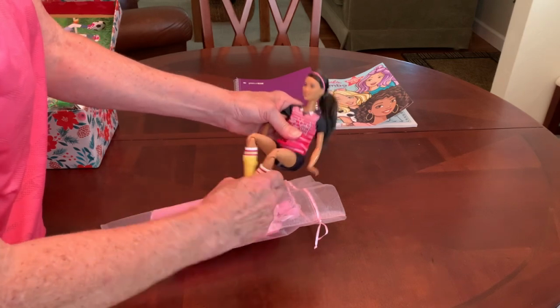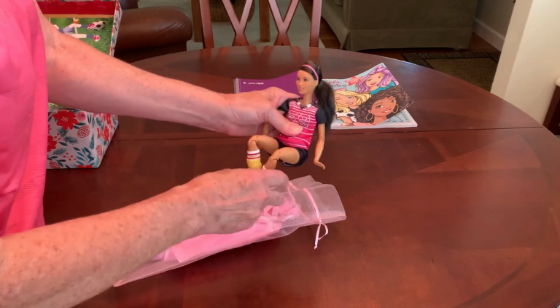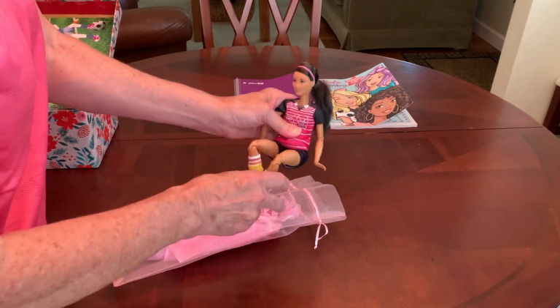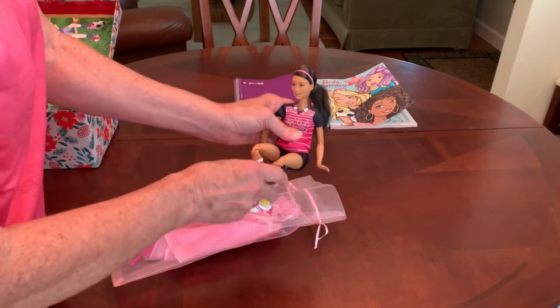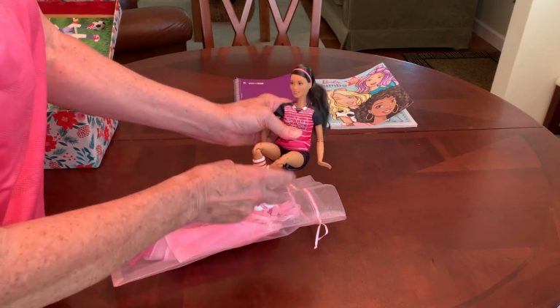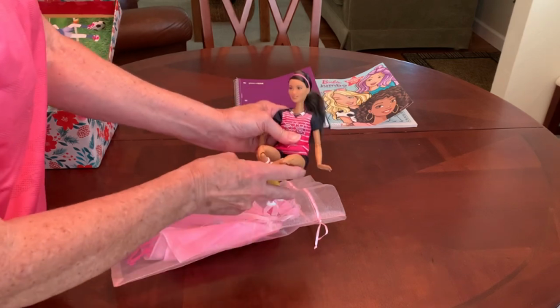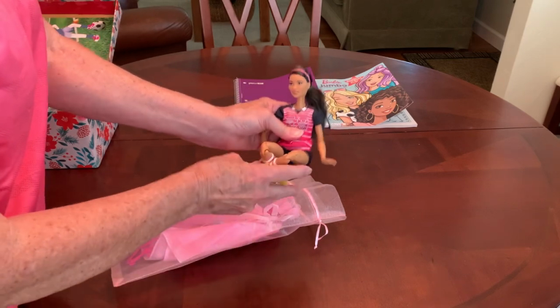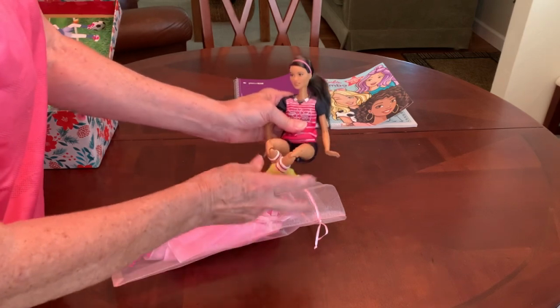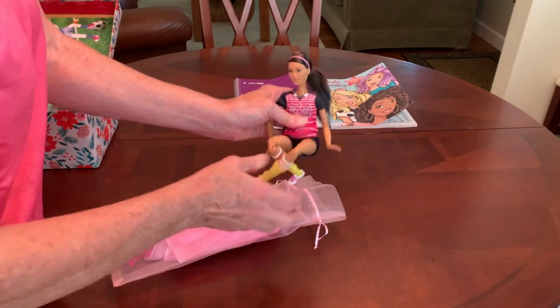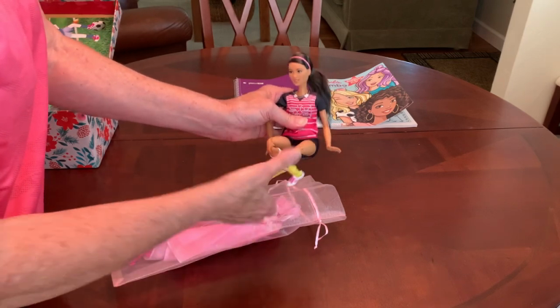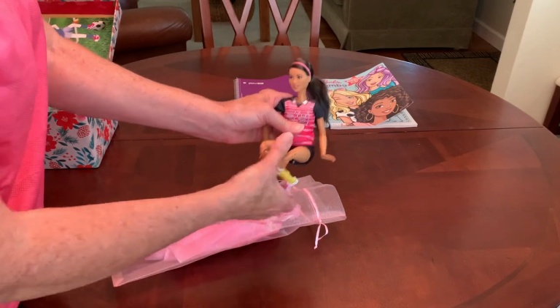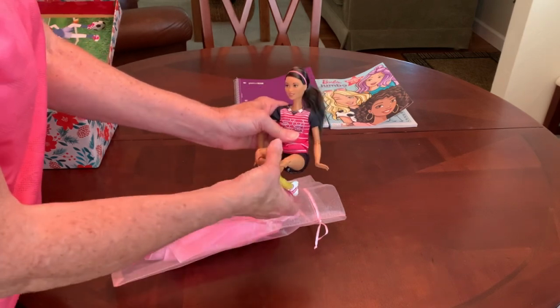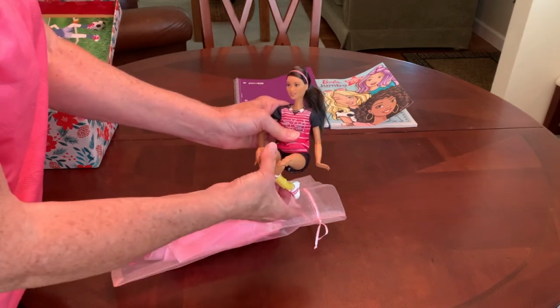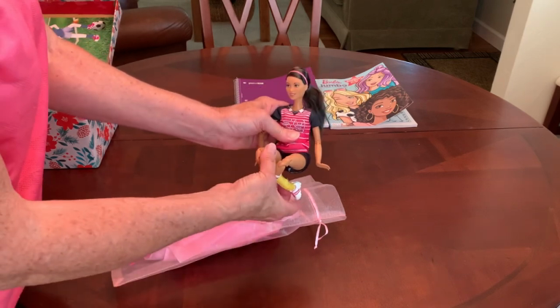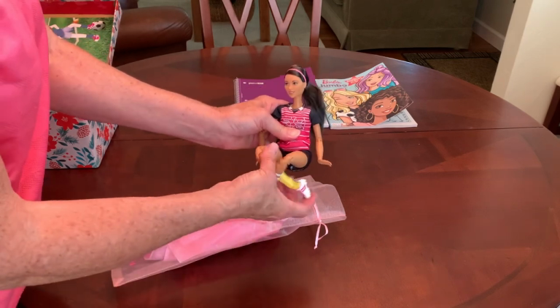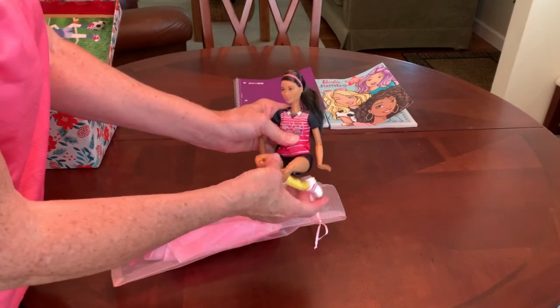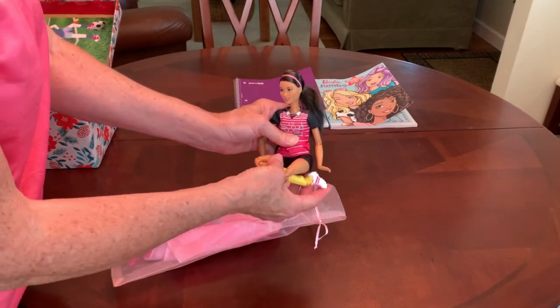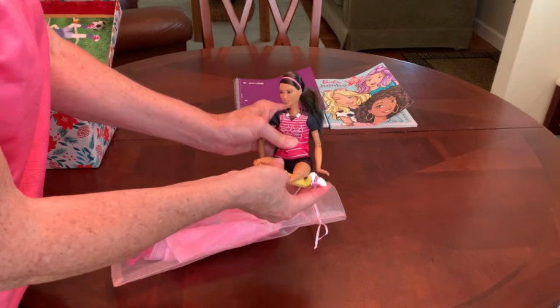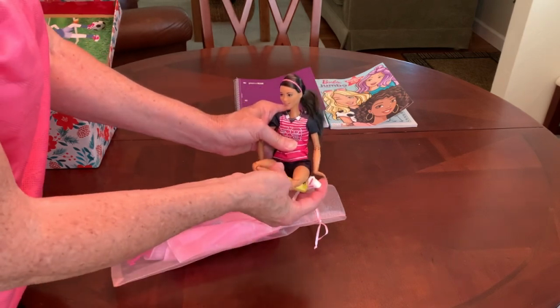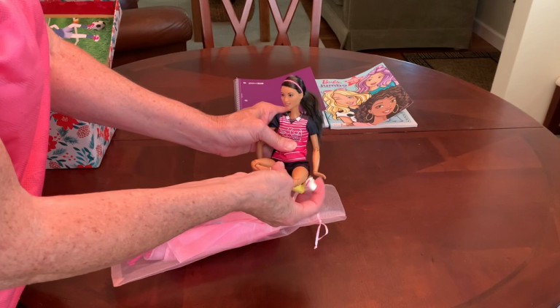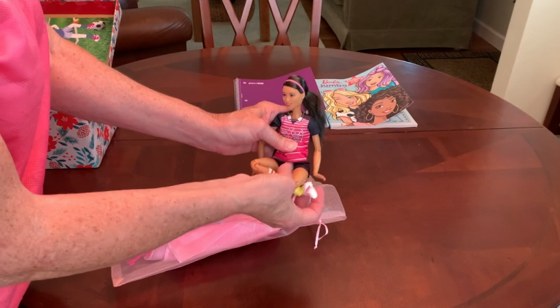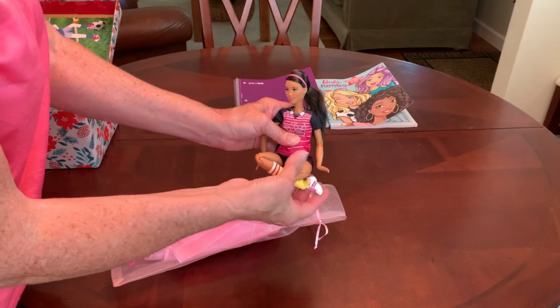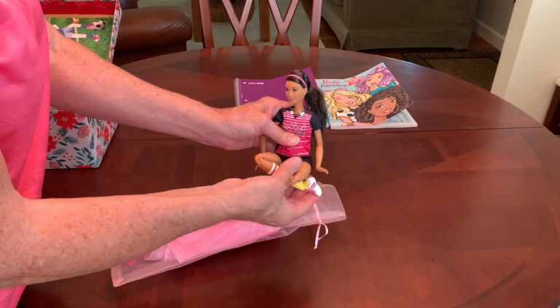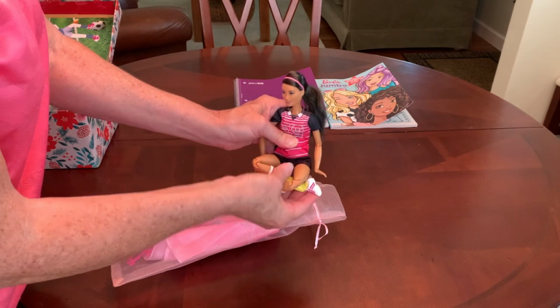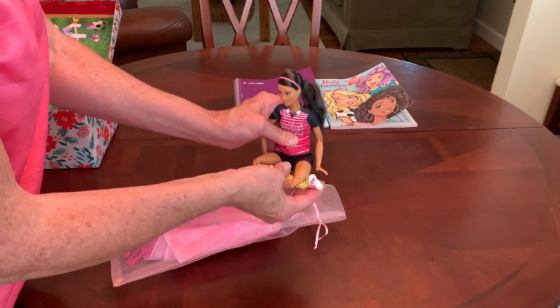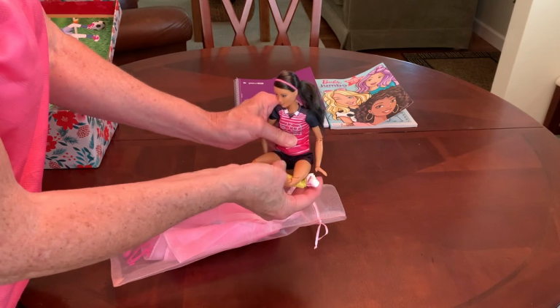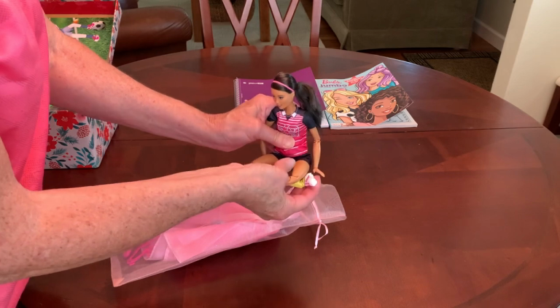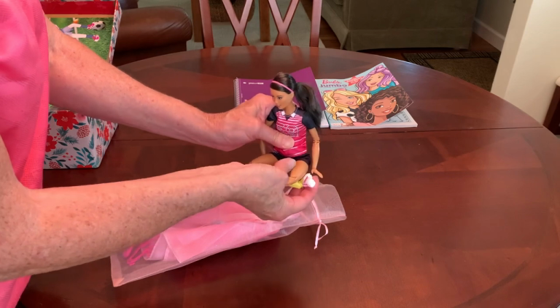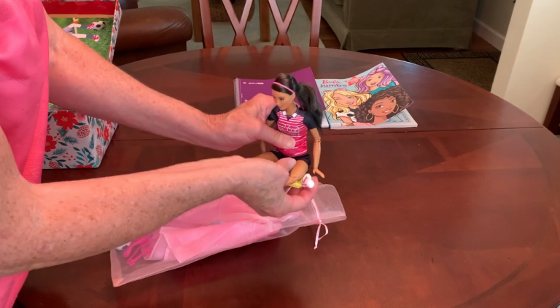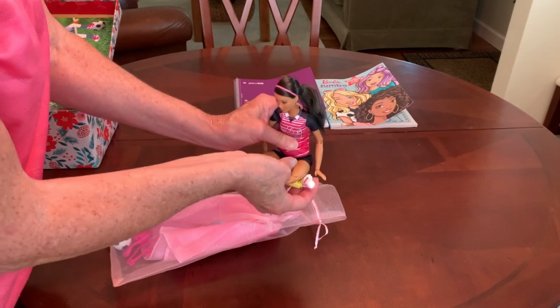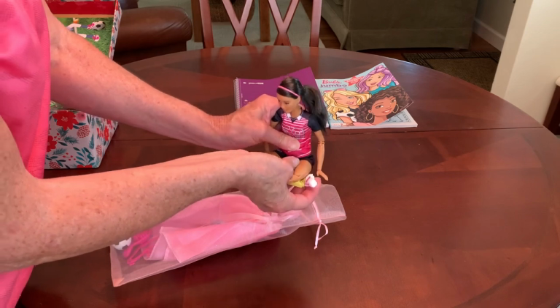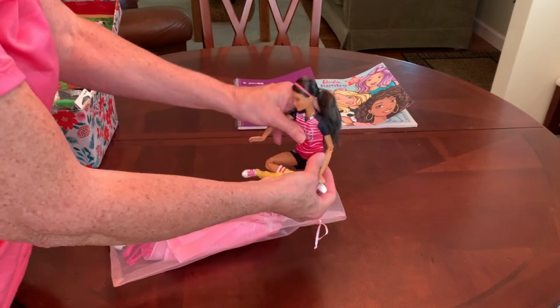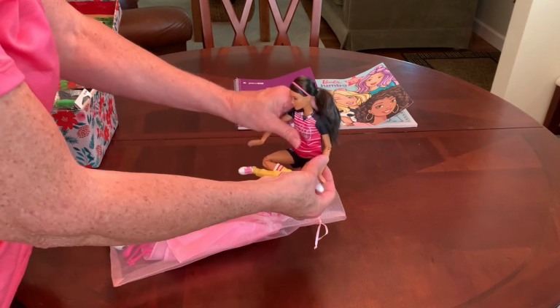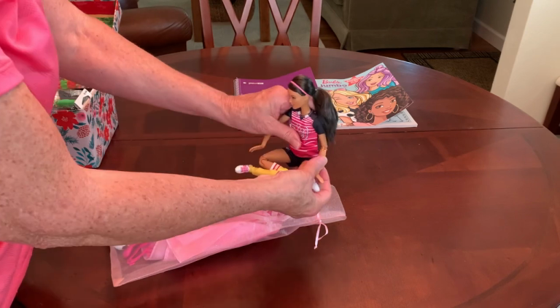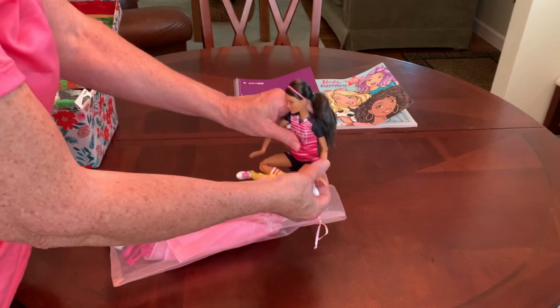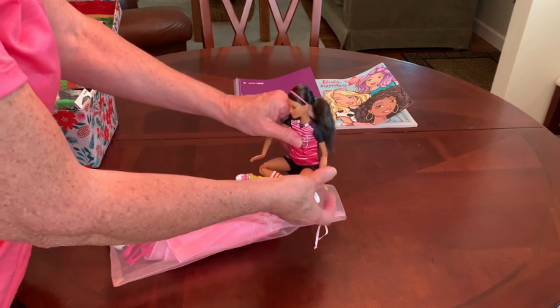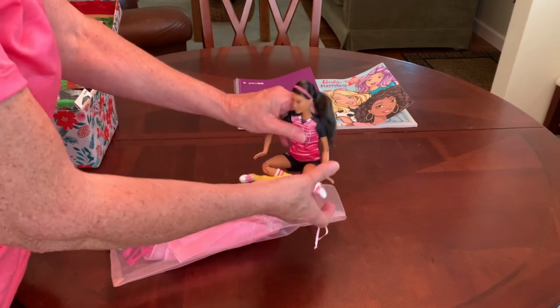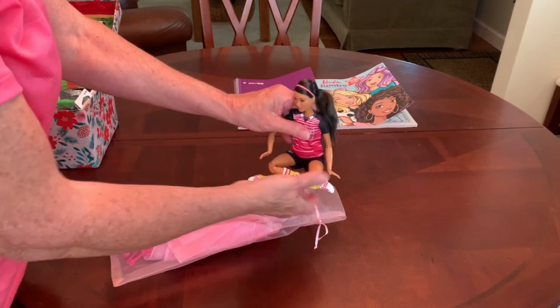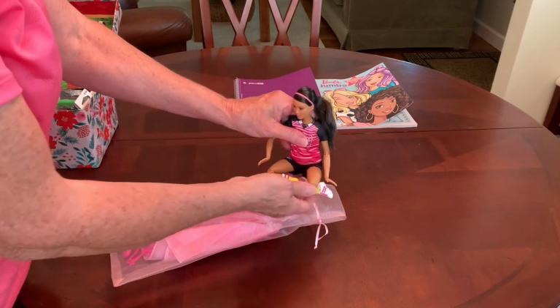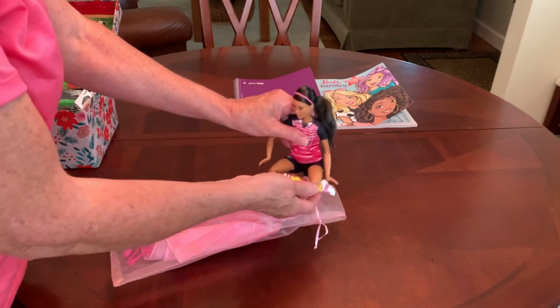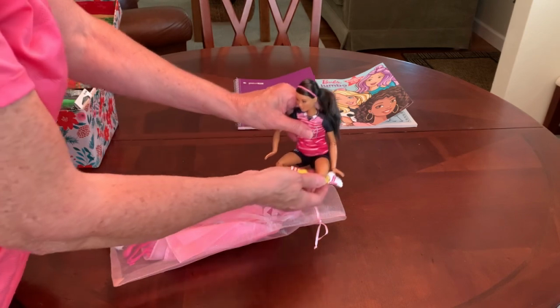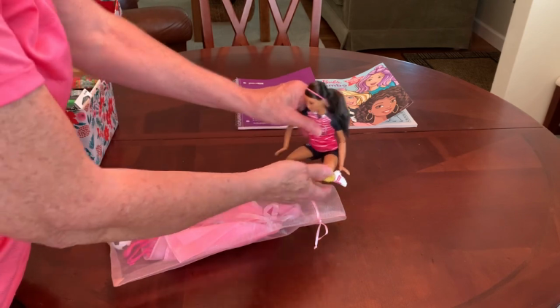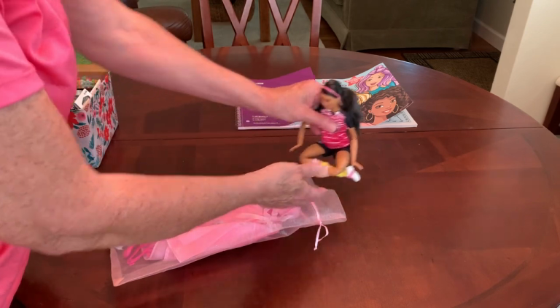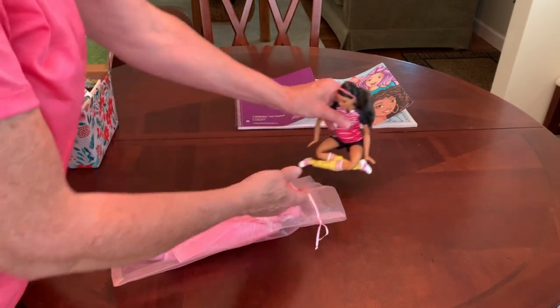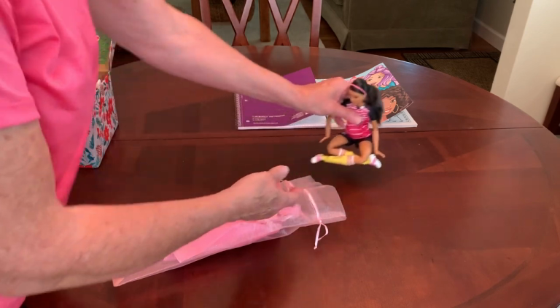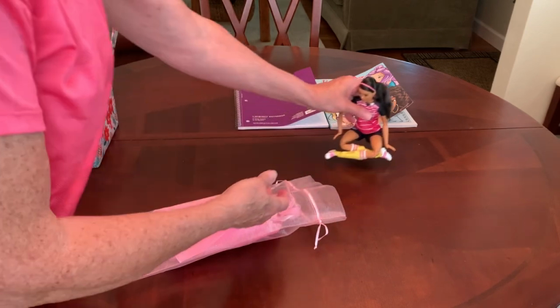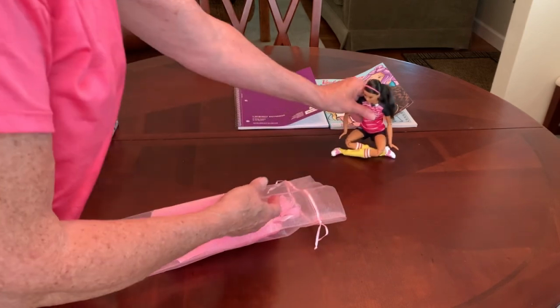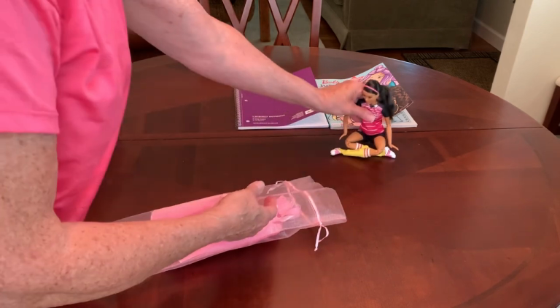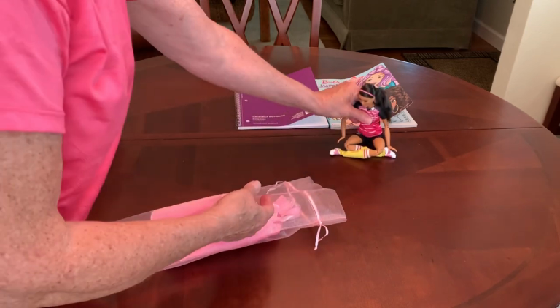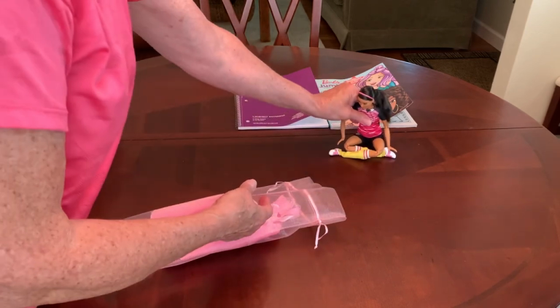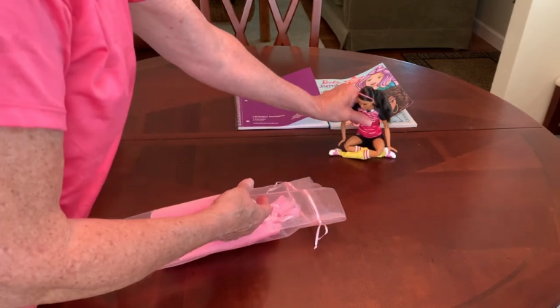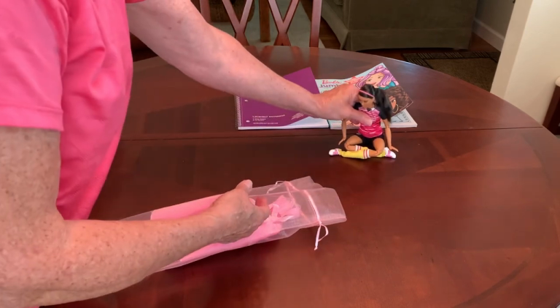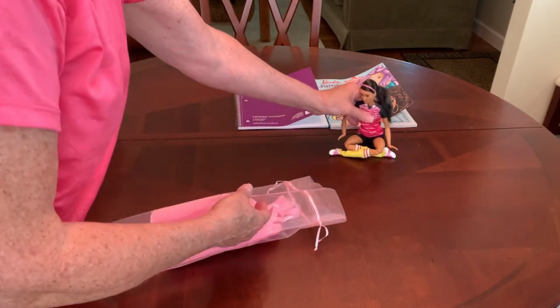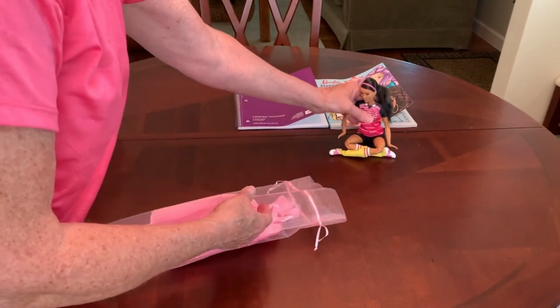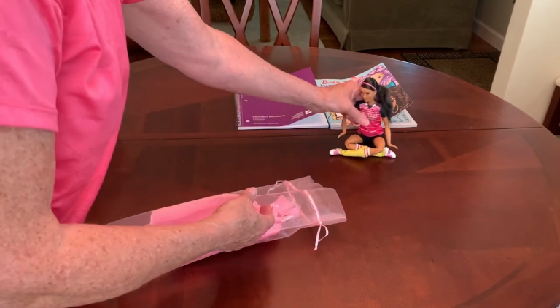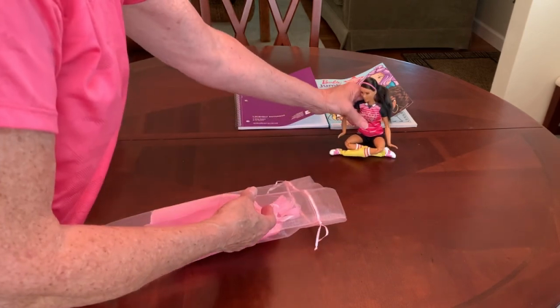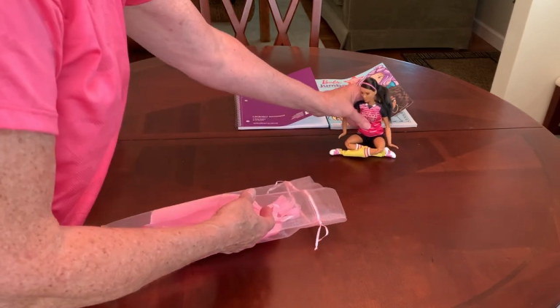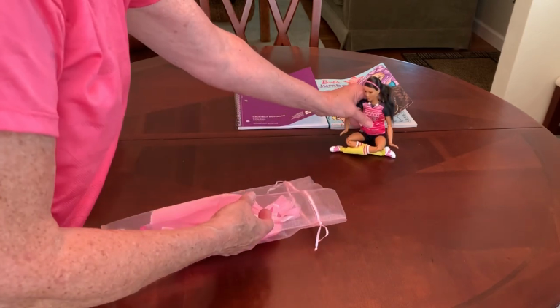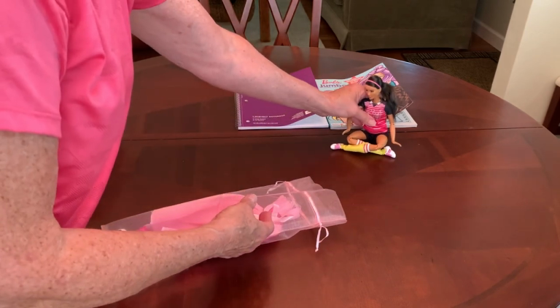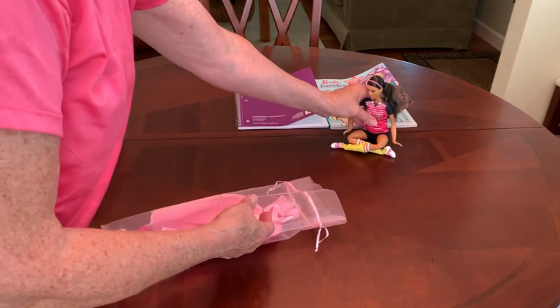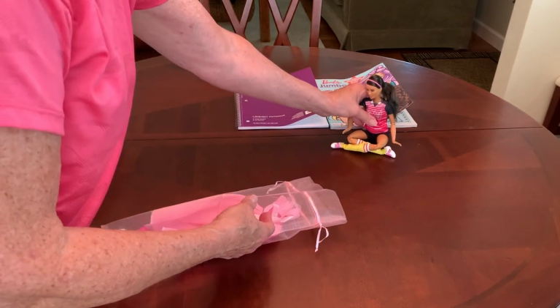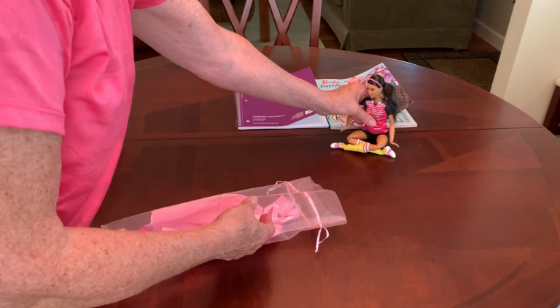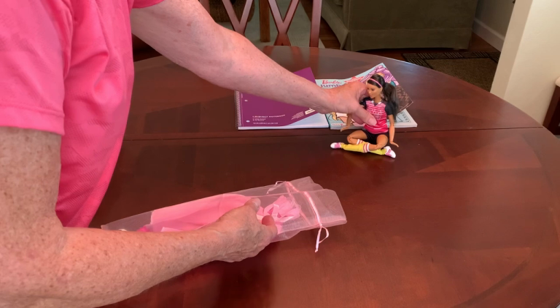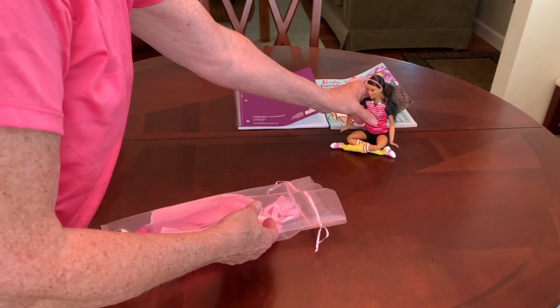Can we get her to cross her legs and sit down? Look at that — she will!